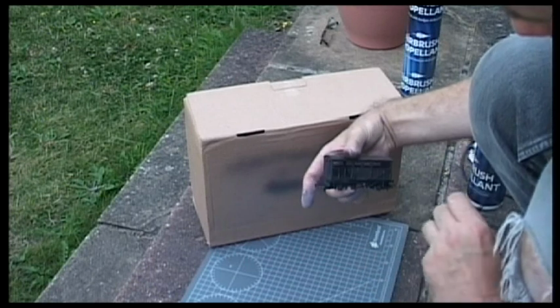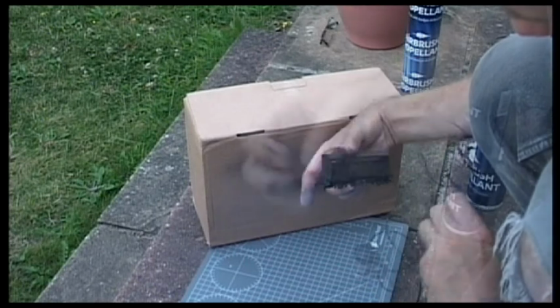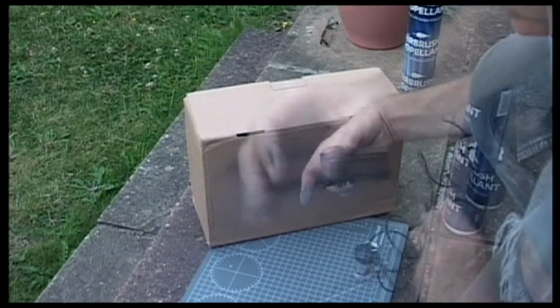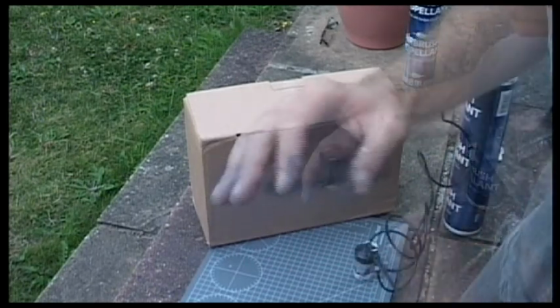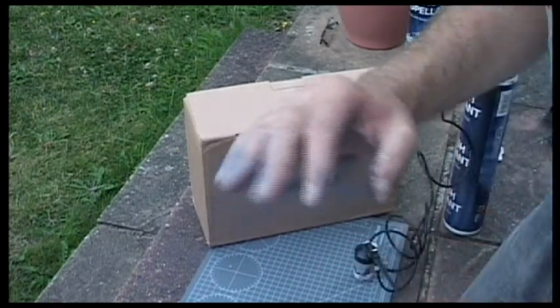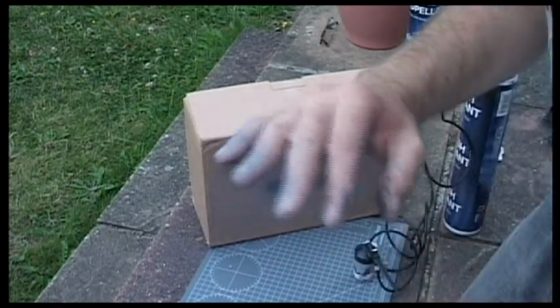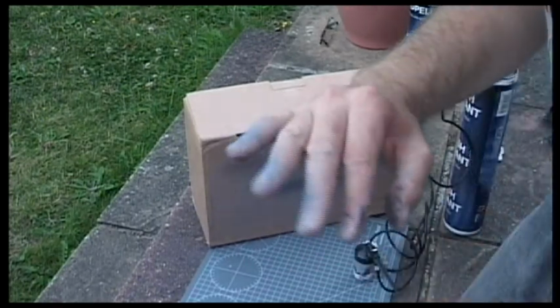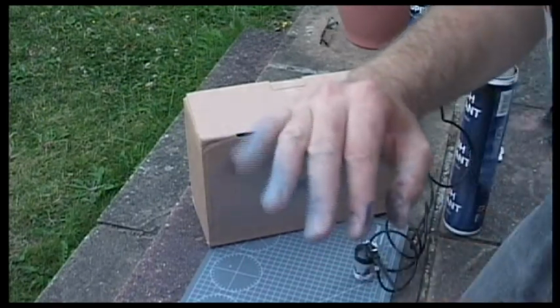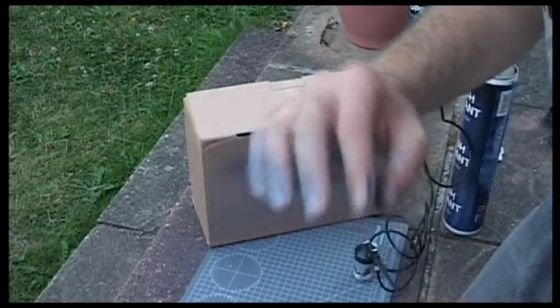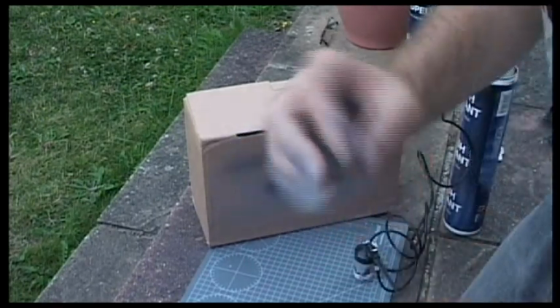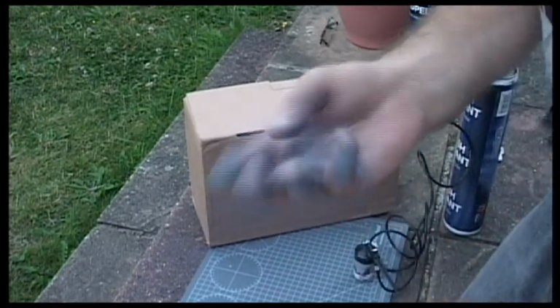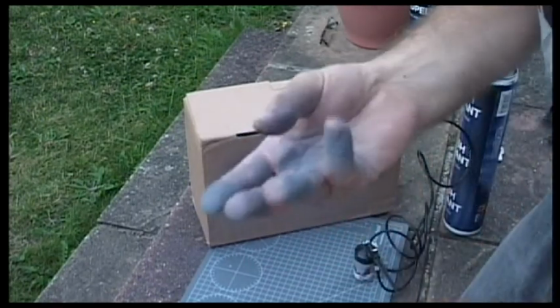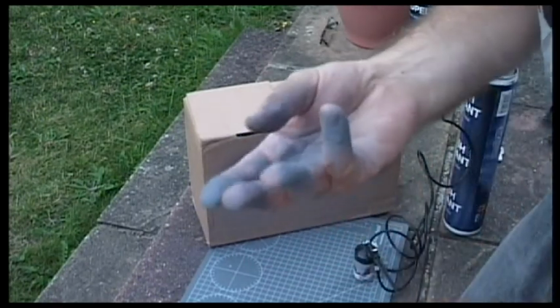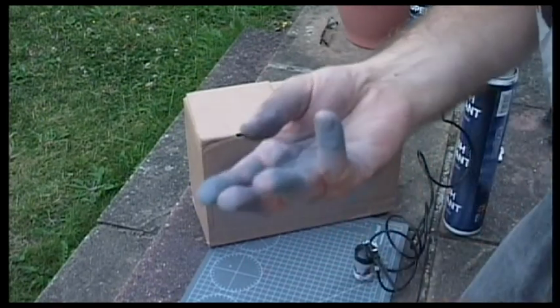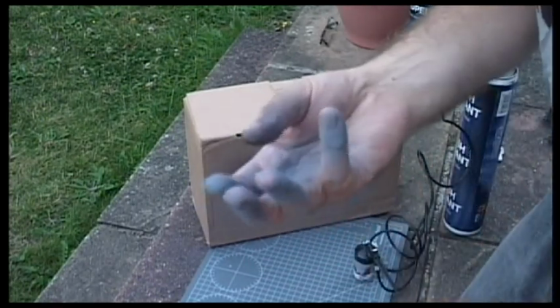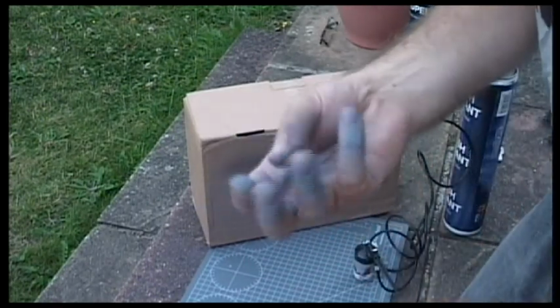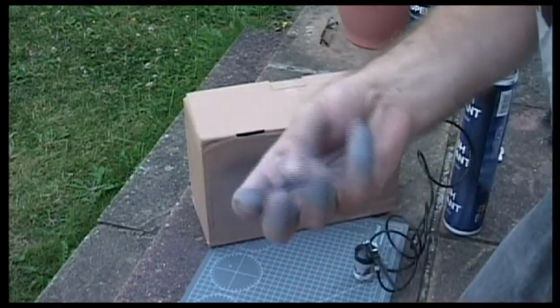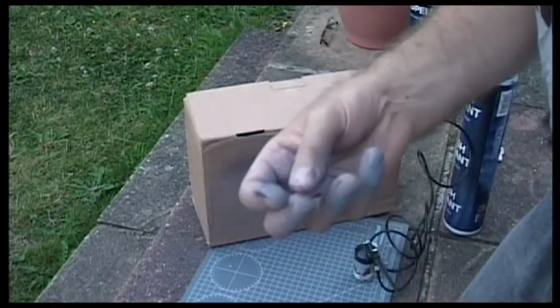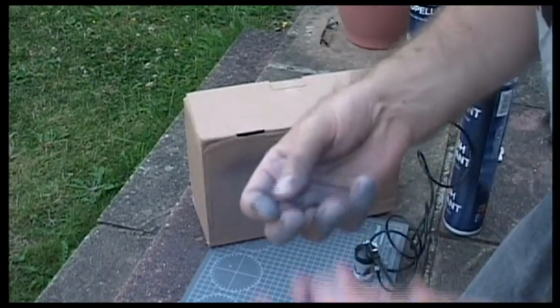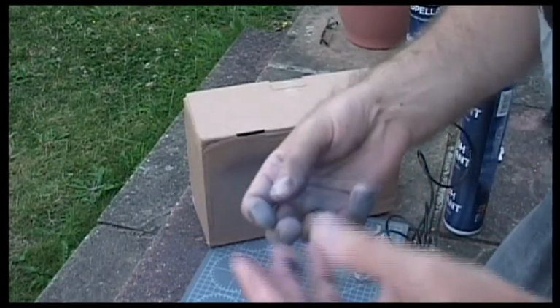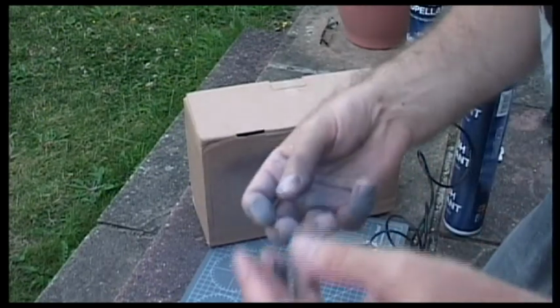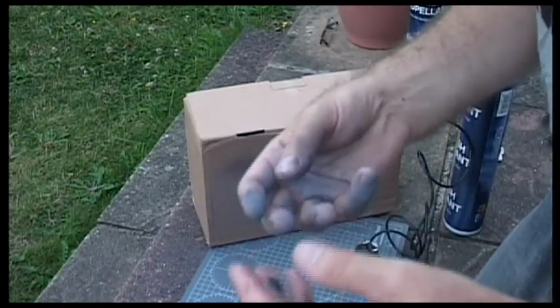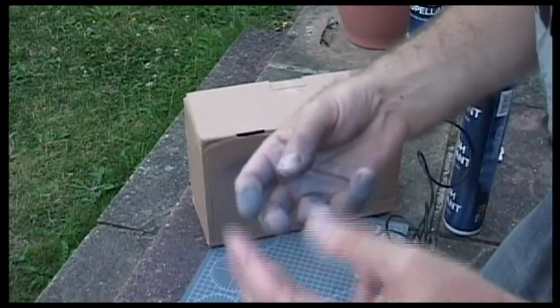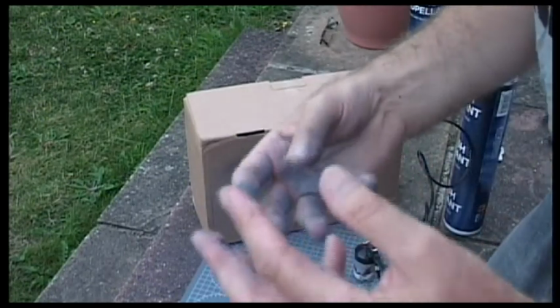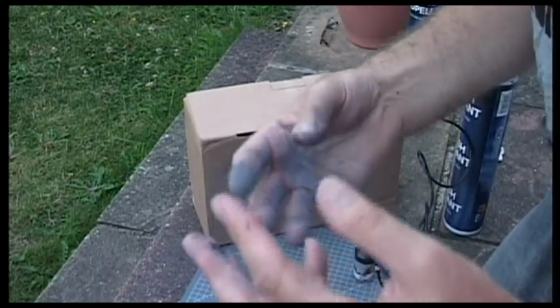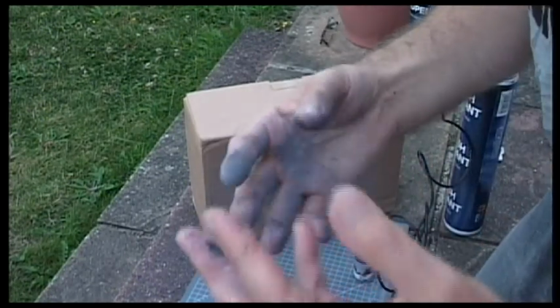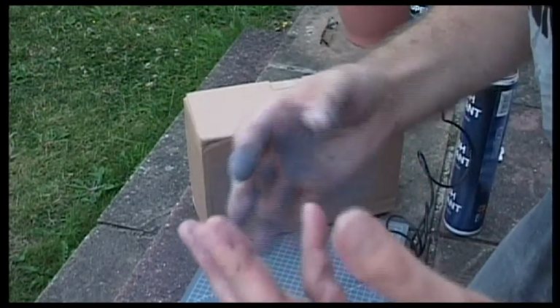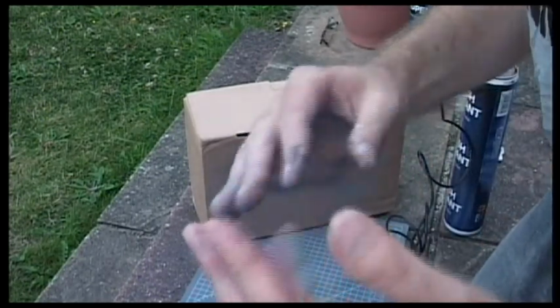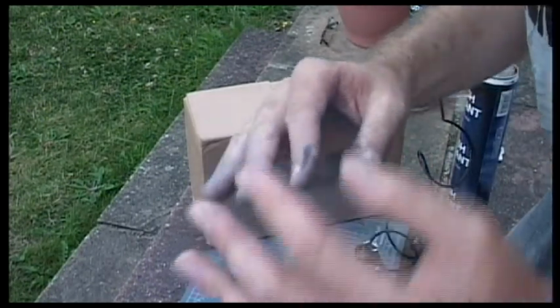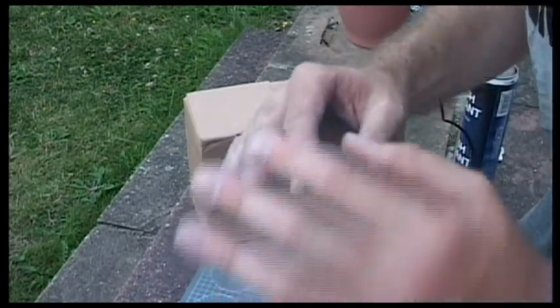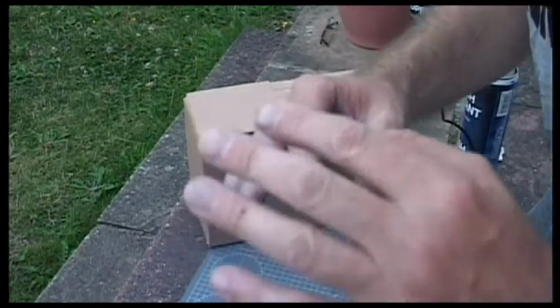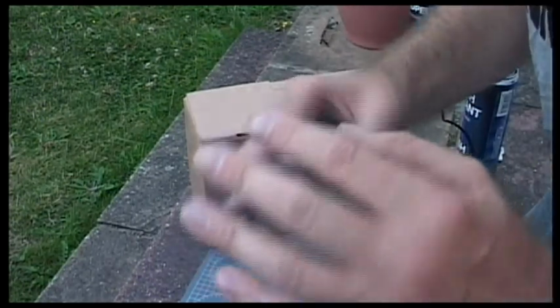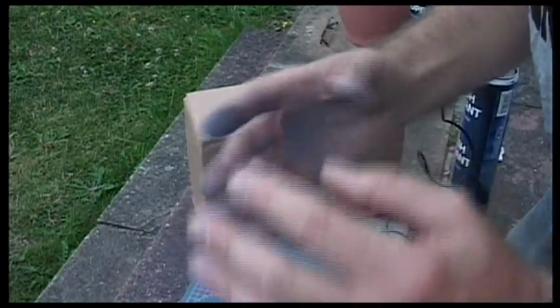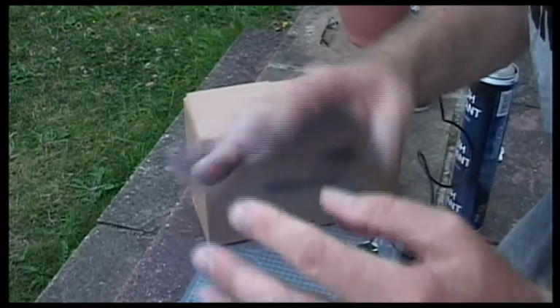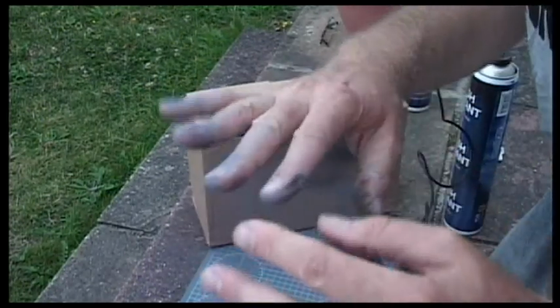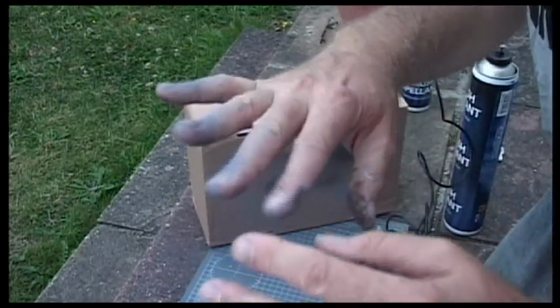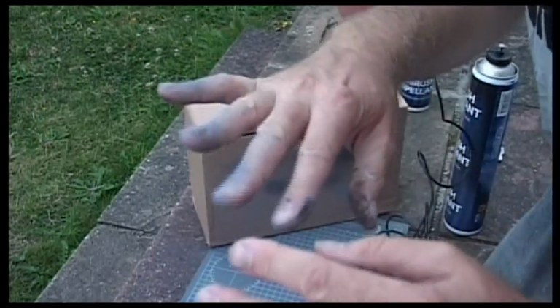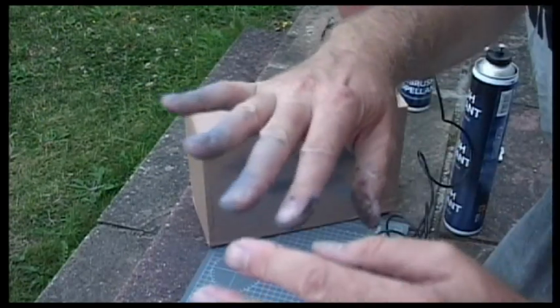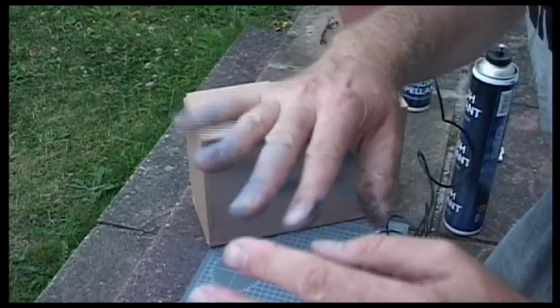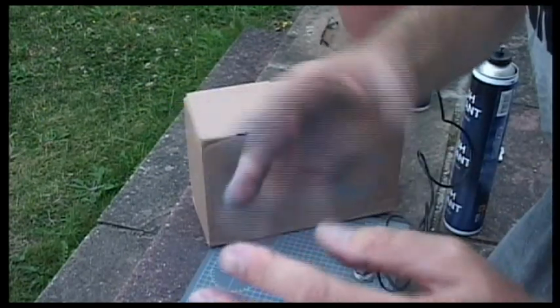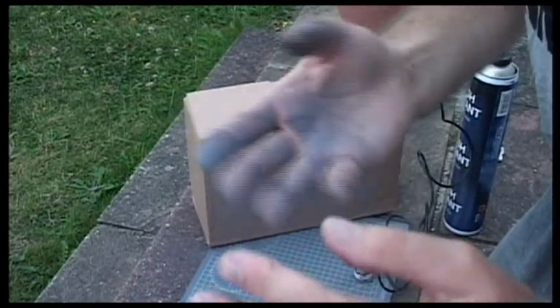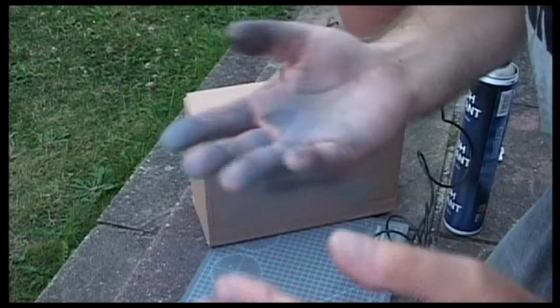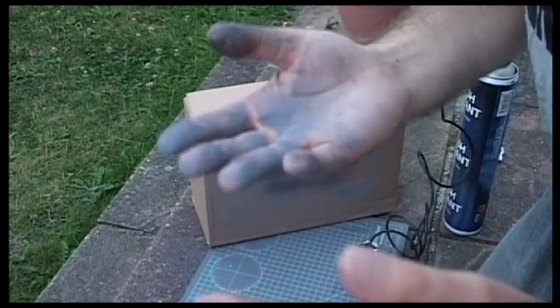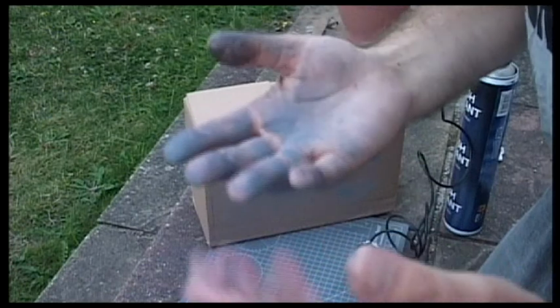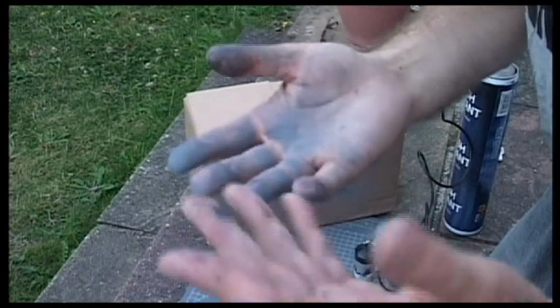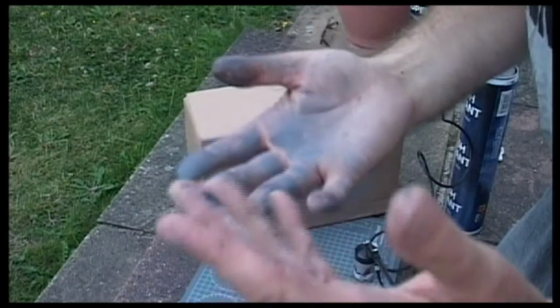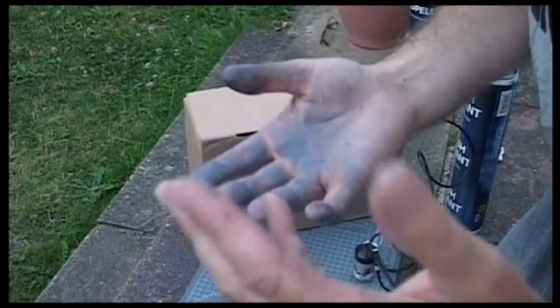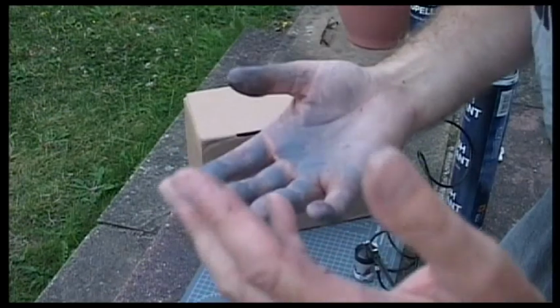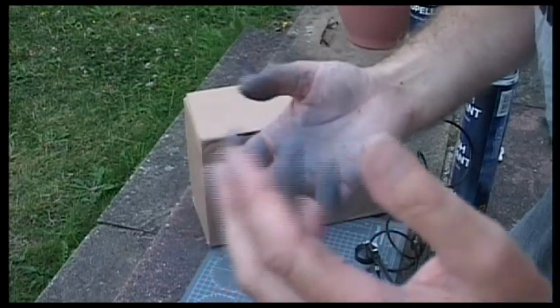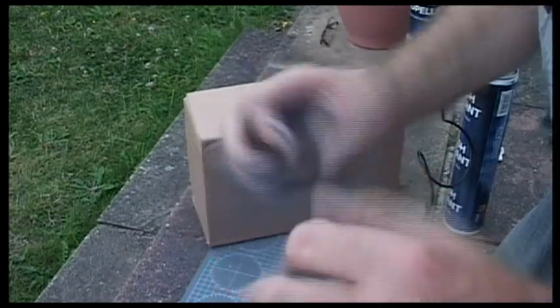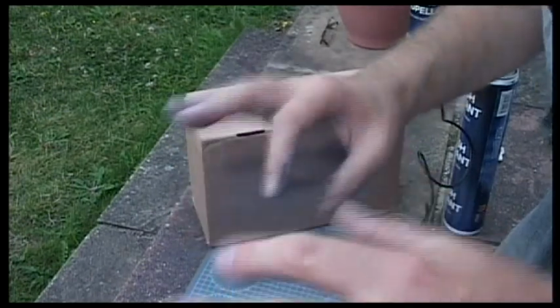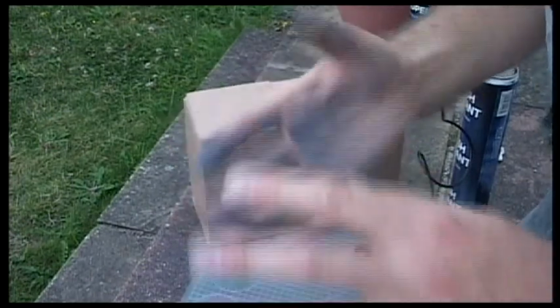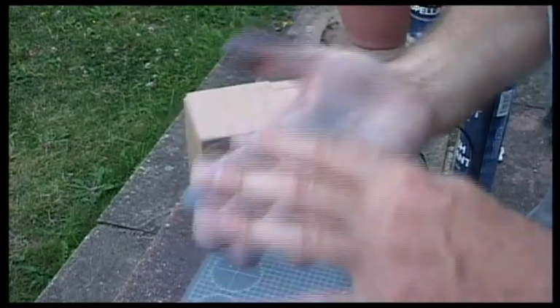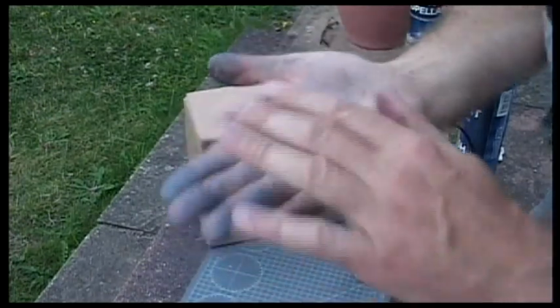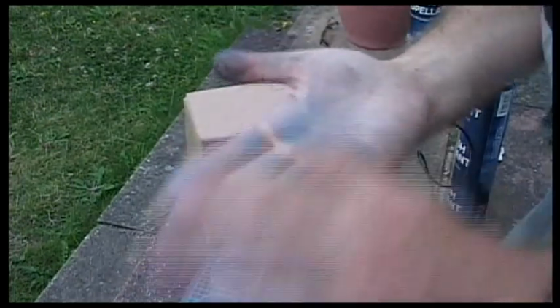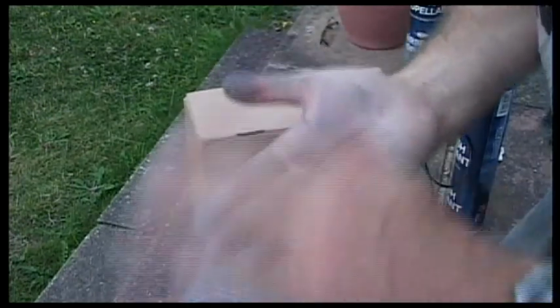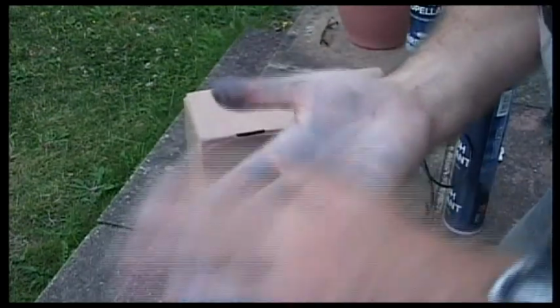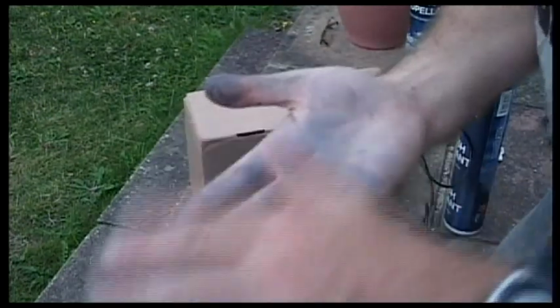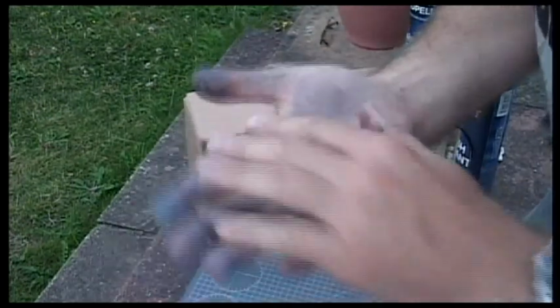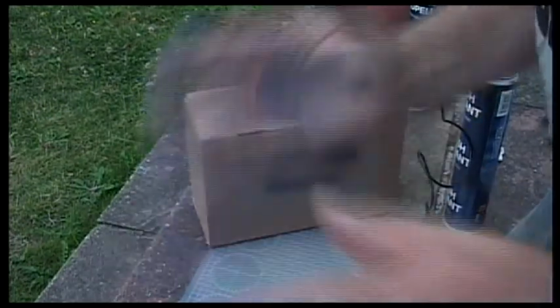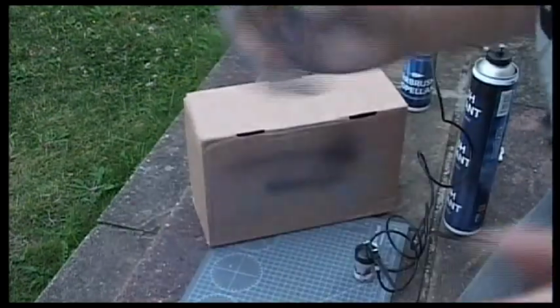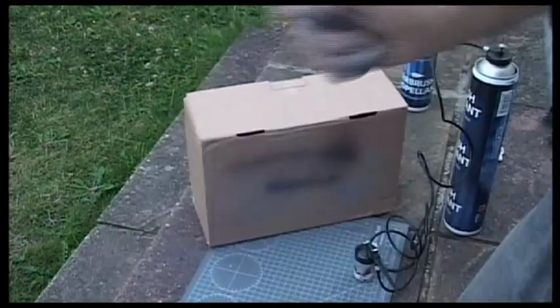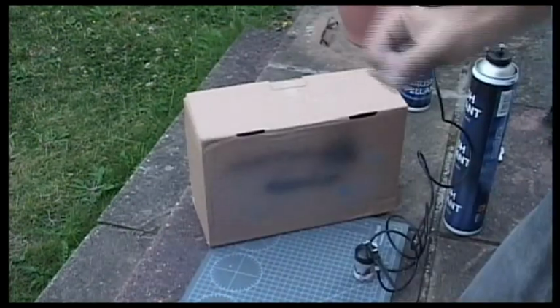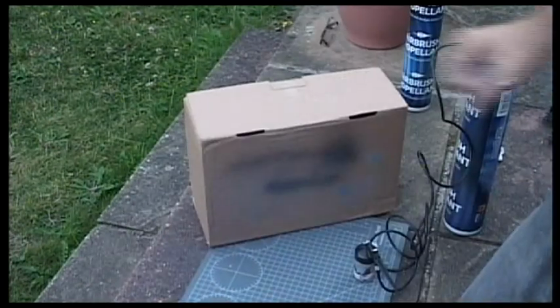Now you can see why I recommend you wear latex gloves. Still, I don't mind getting mucky.